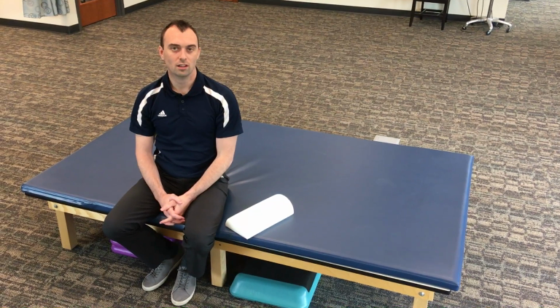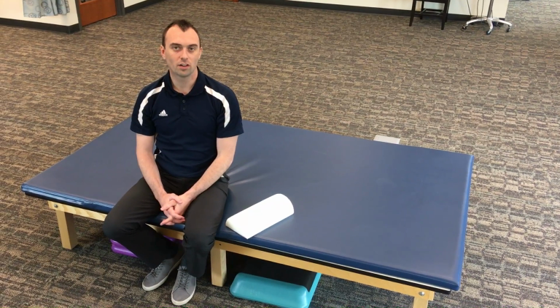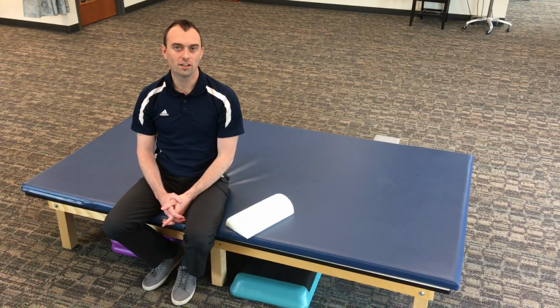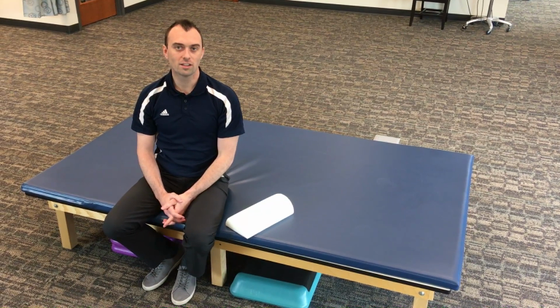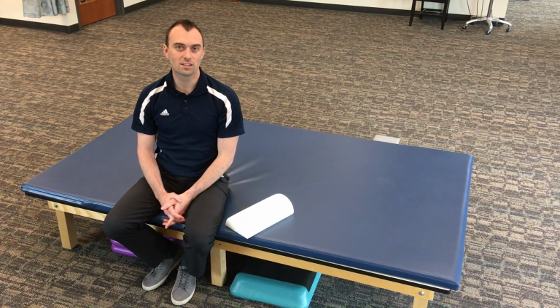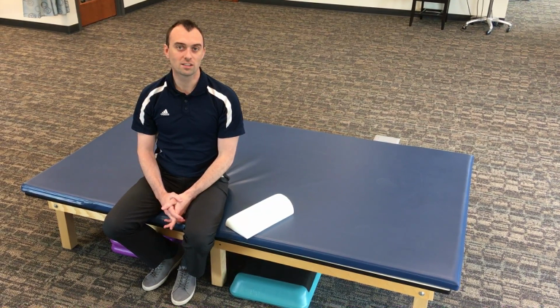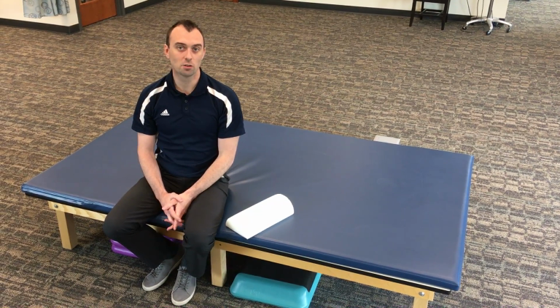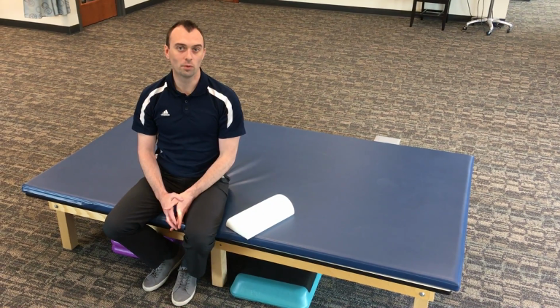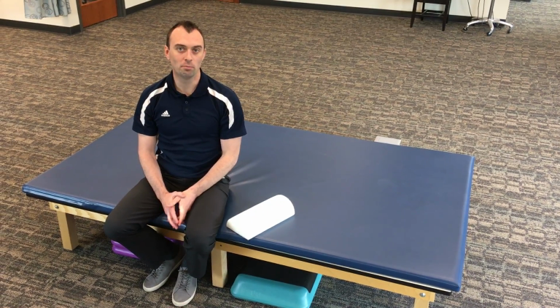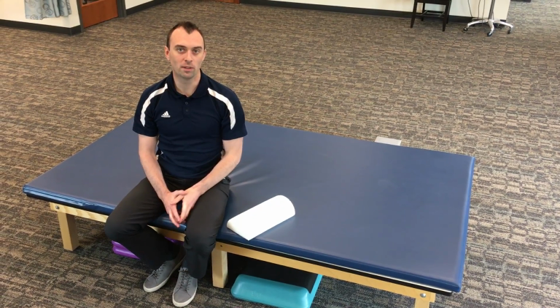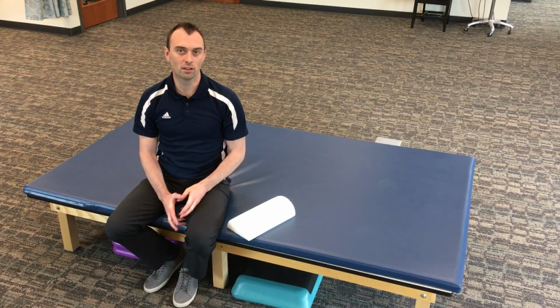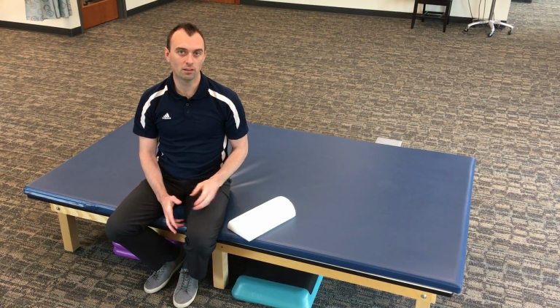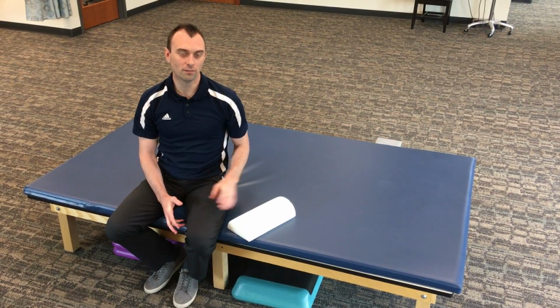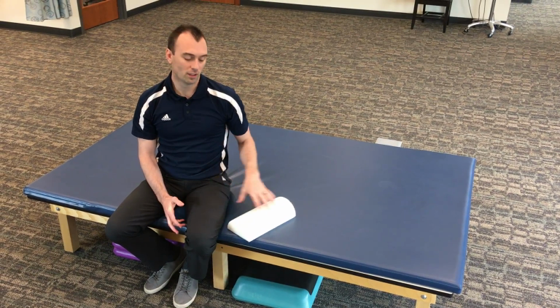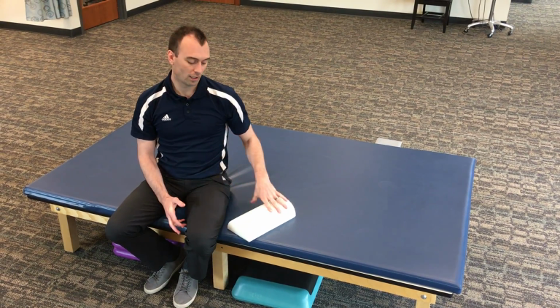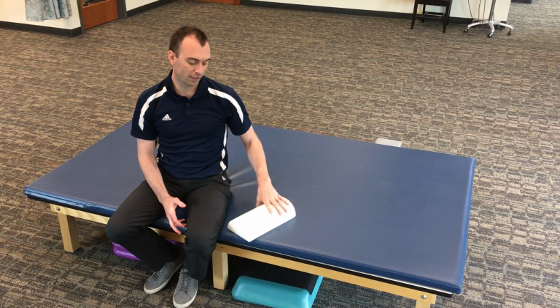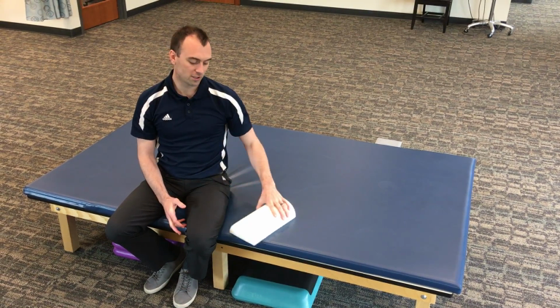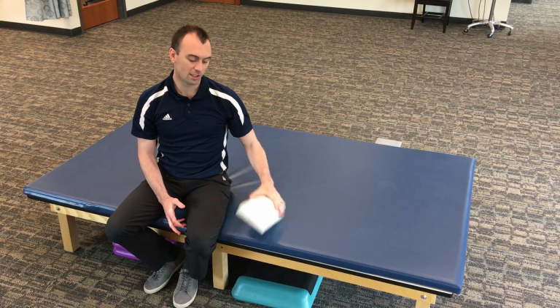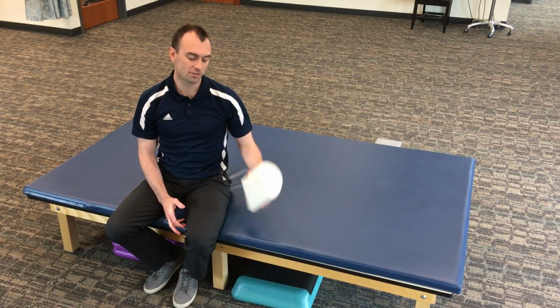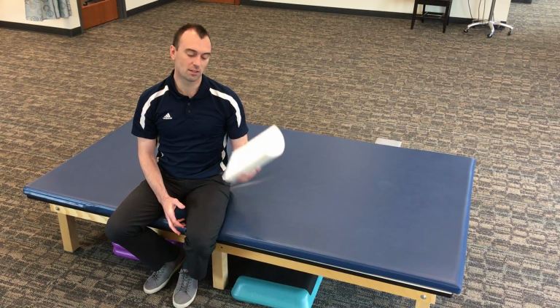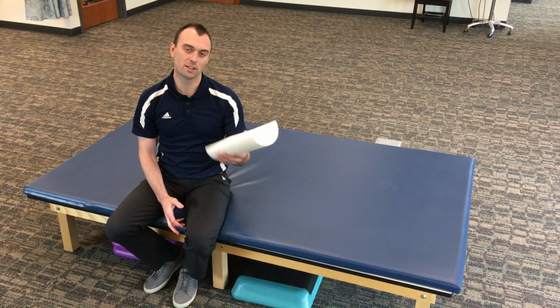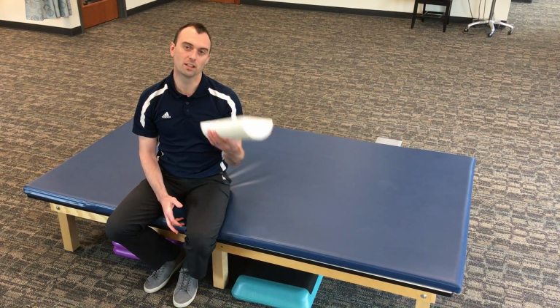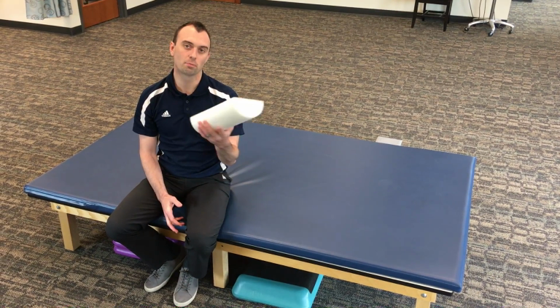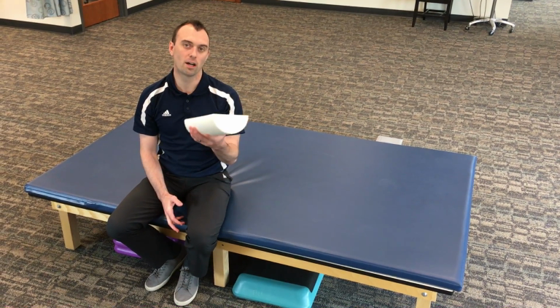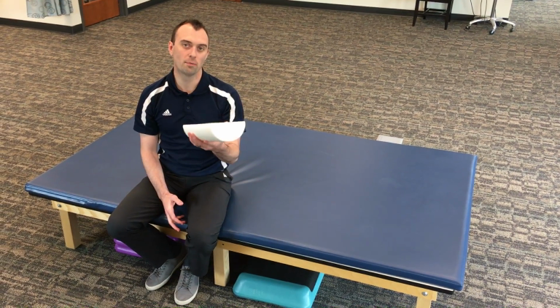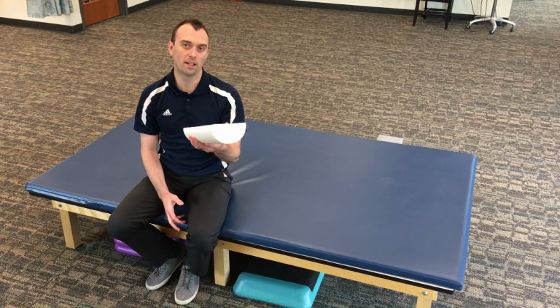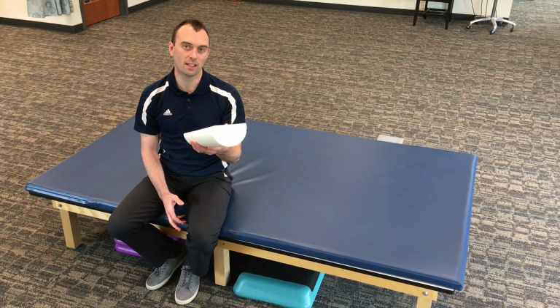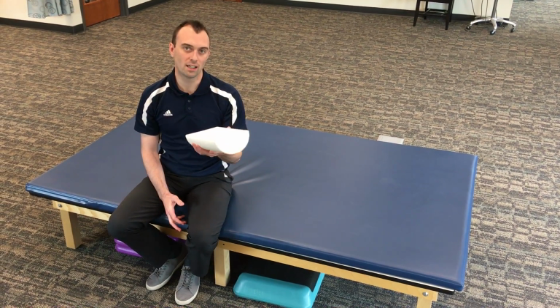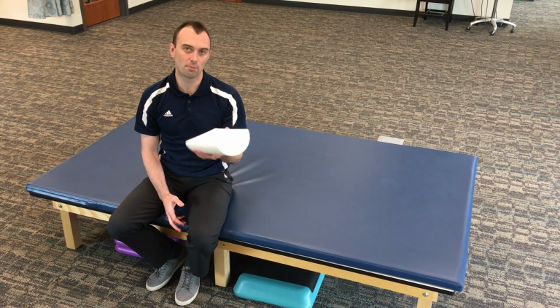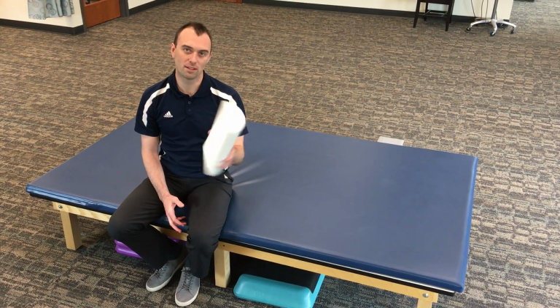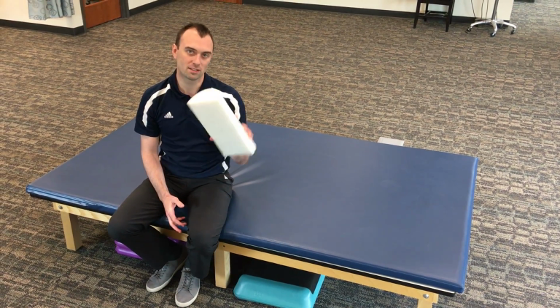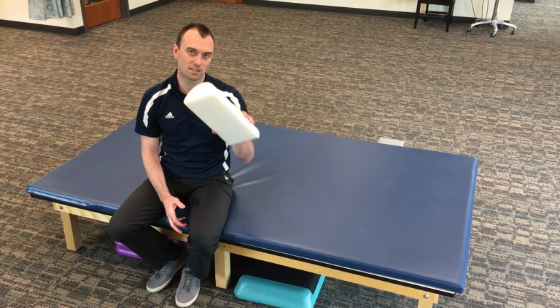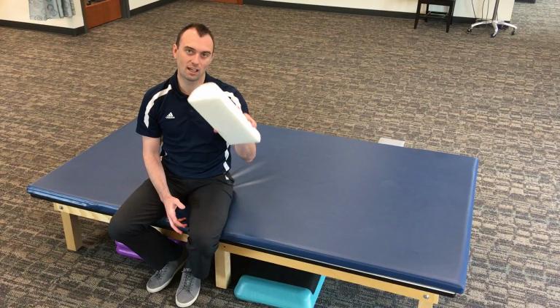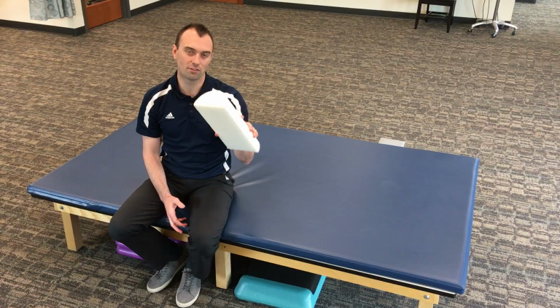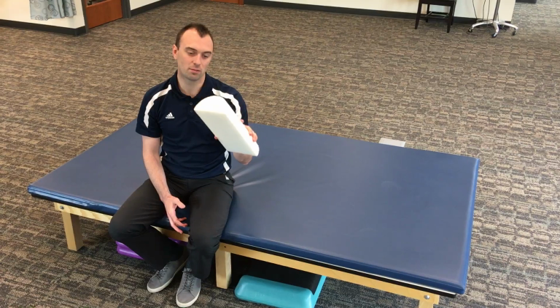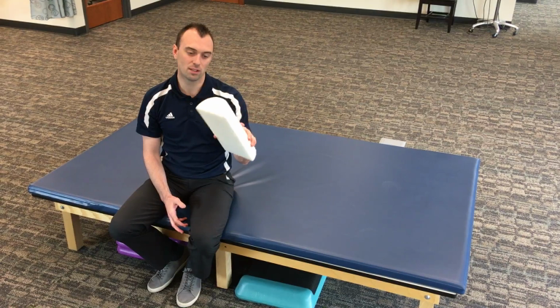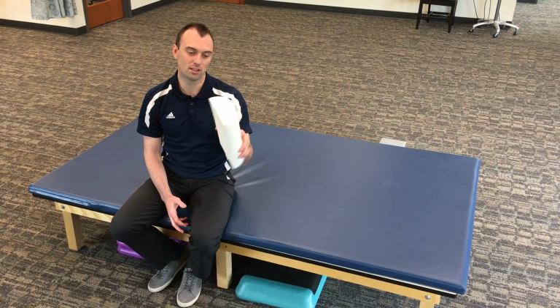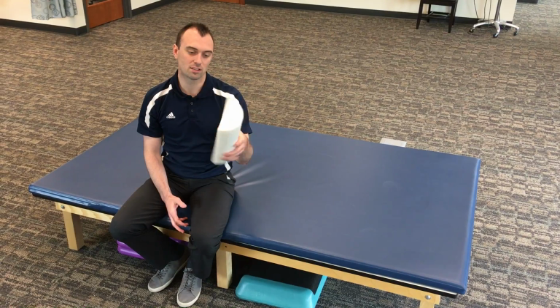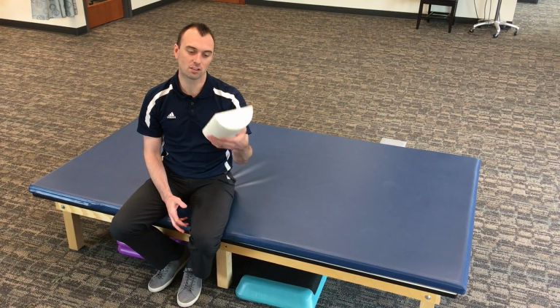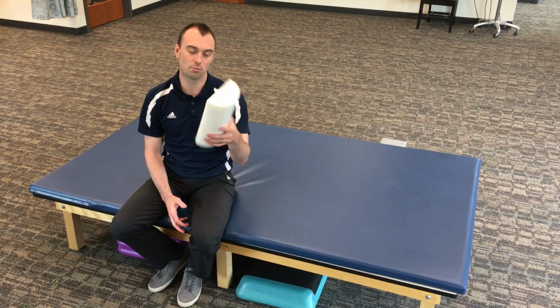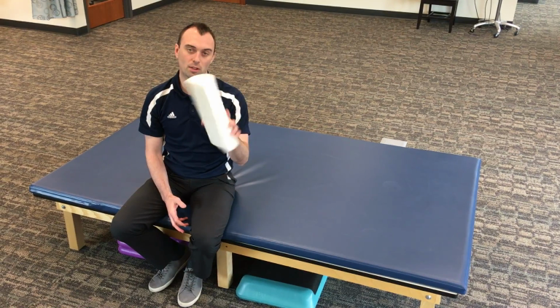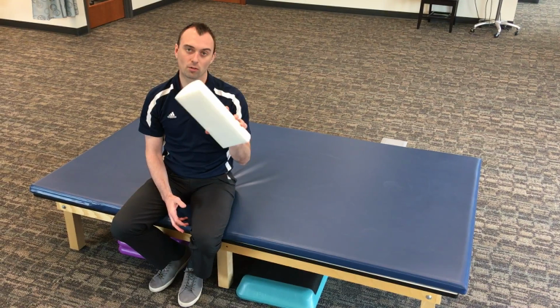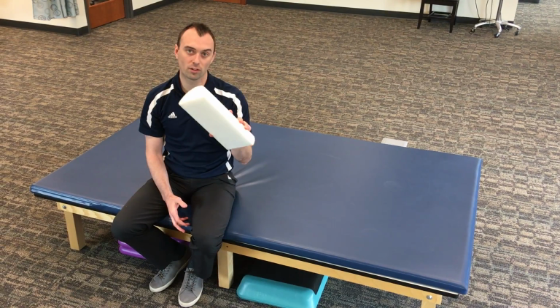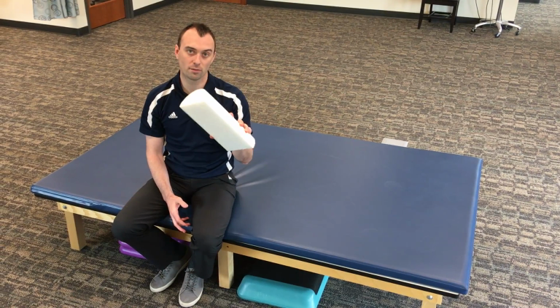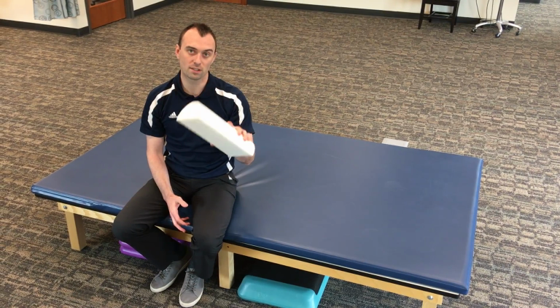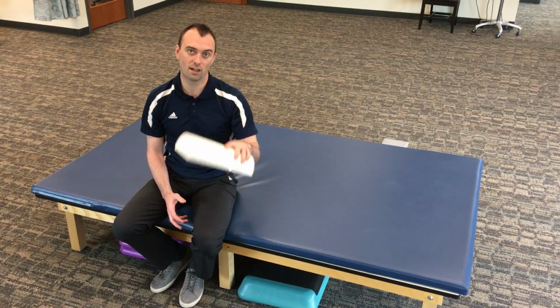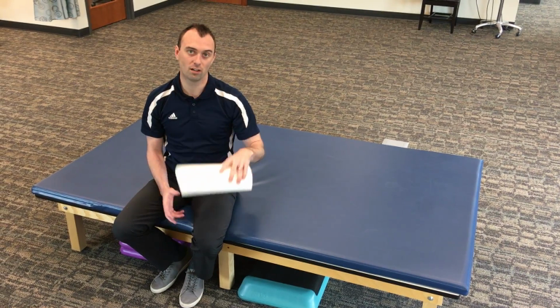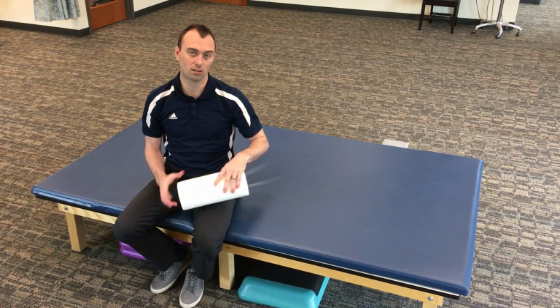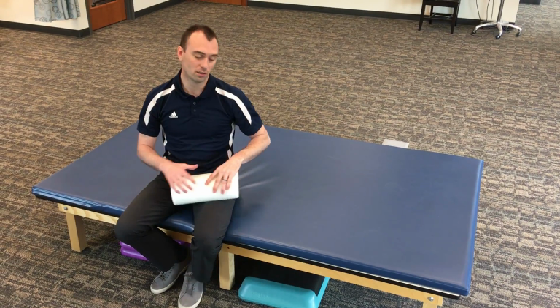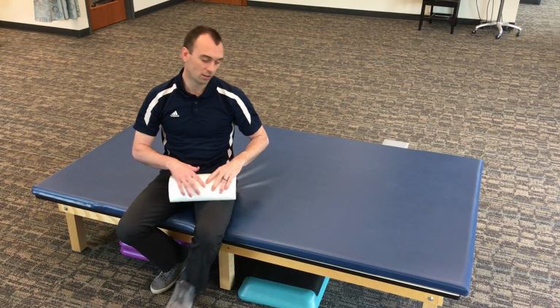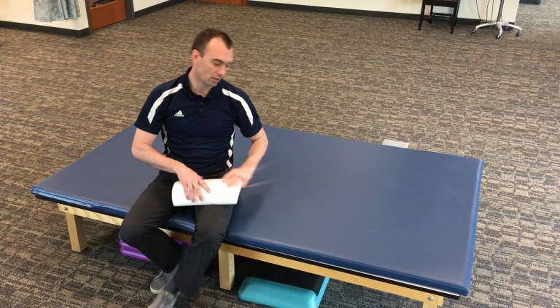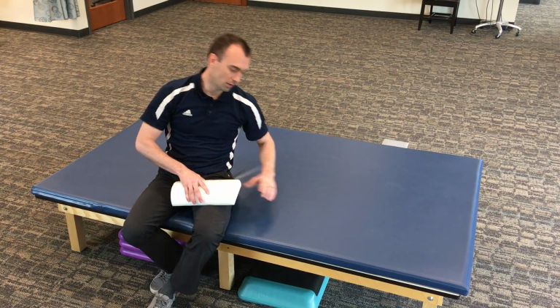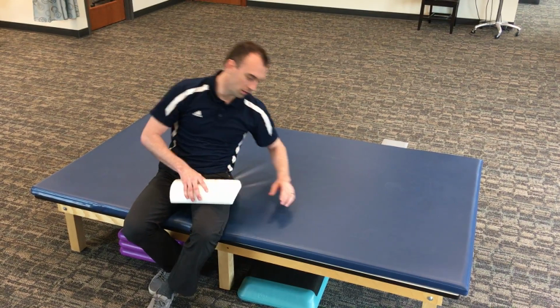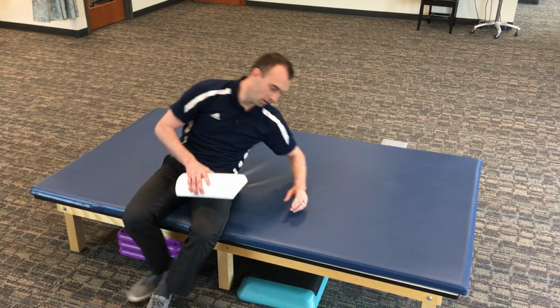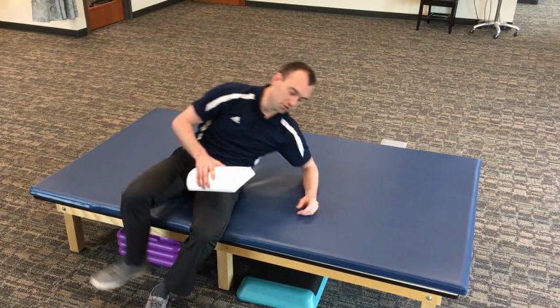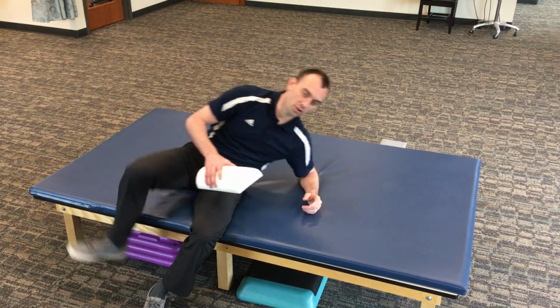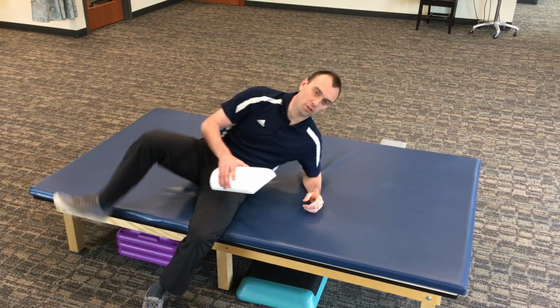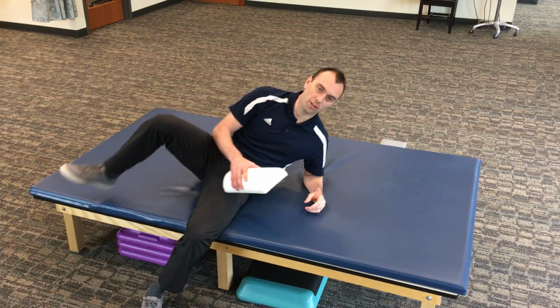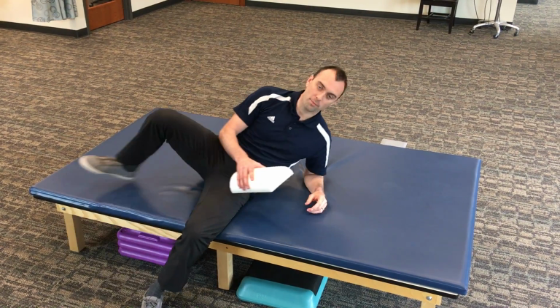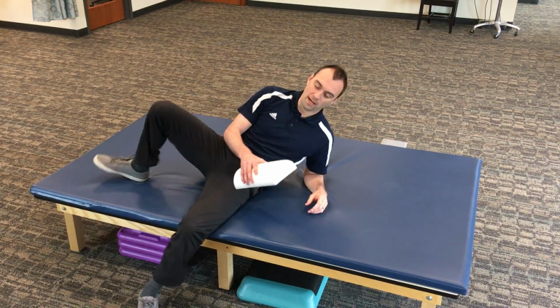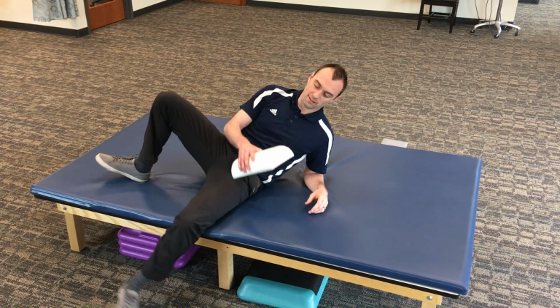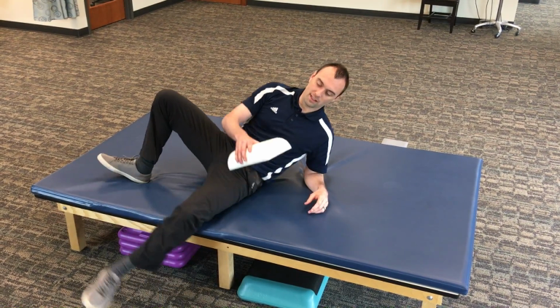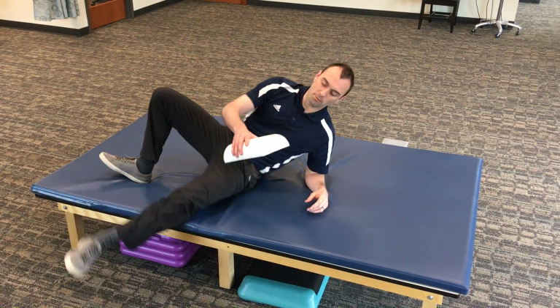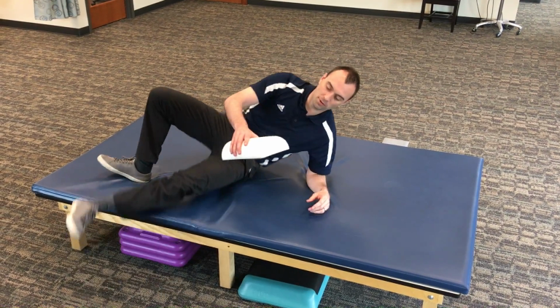This is the windmill. I just have something to prop my knee up — it doesn't have to be this, it could be a rolled up towel. I'll show you on the mat table.